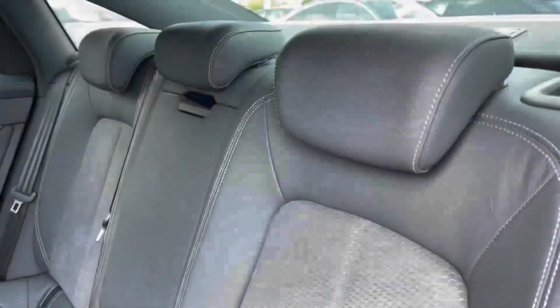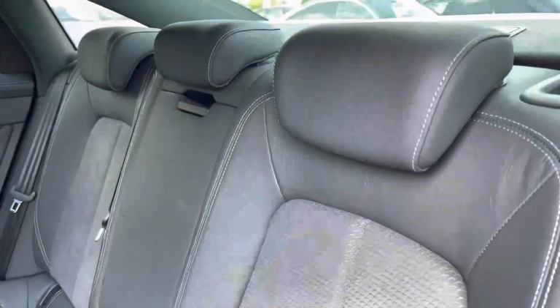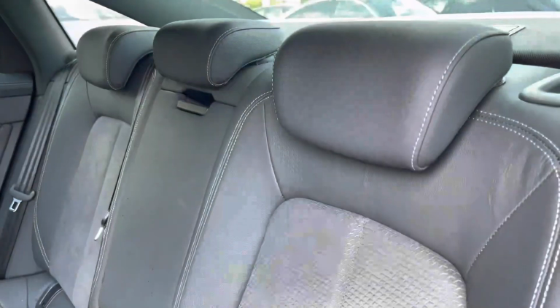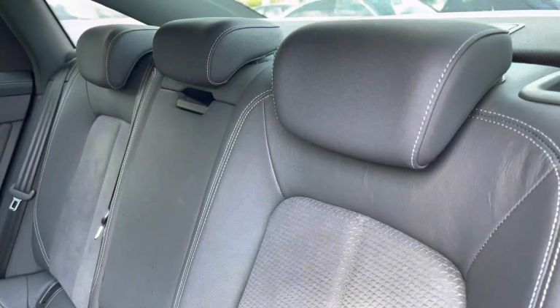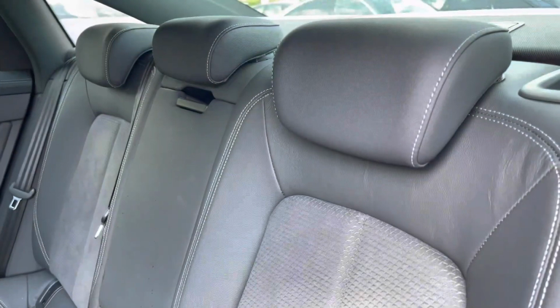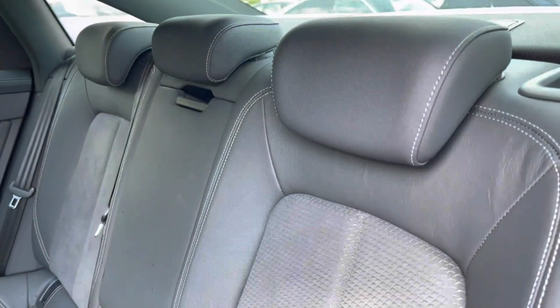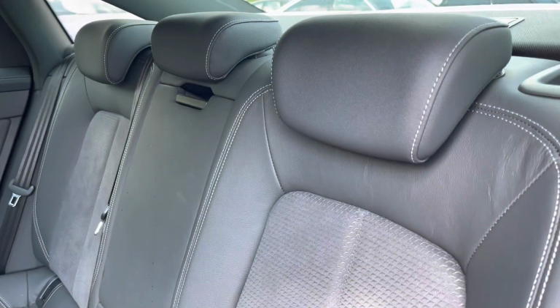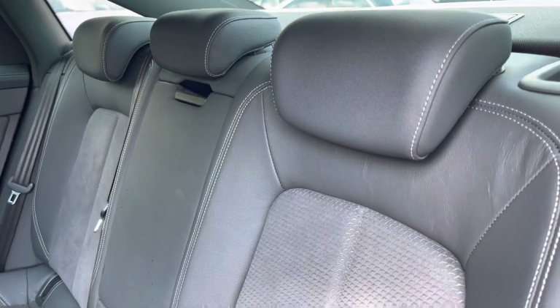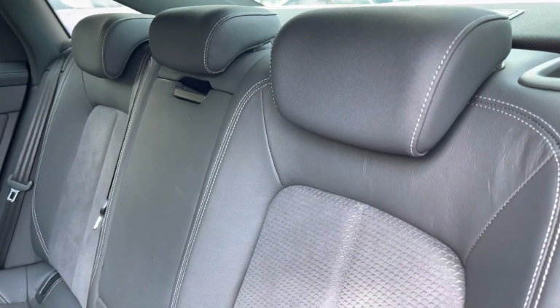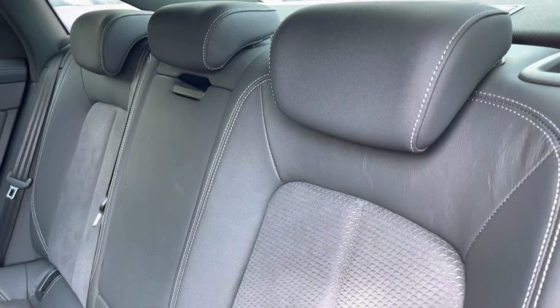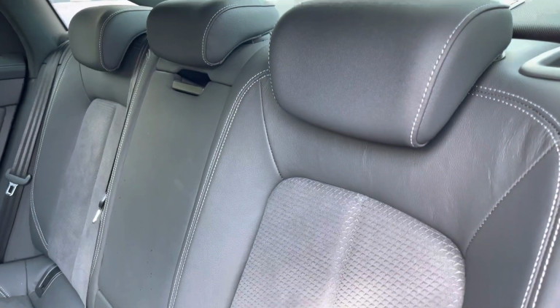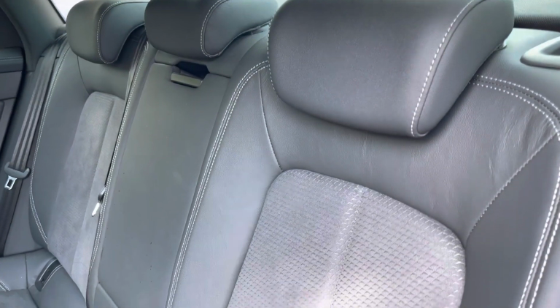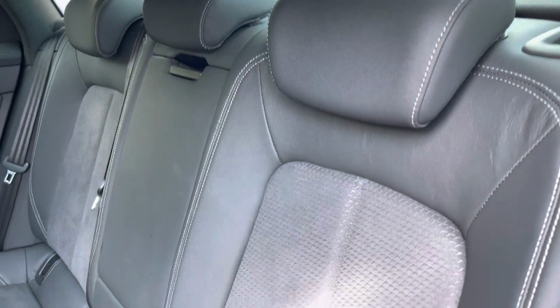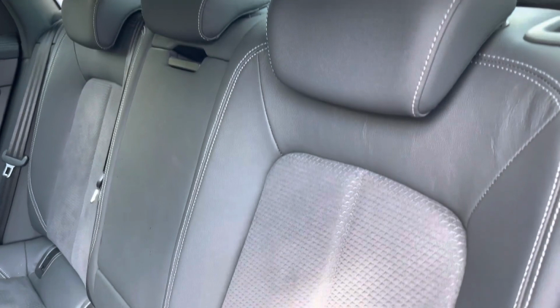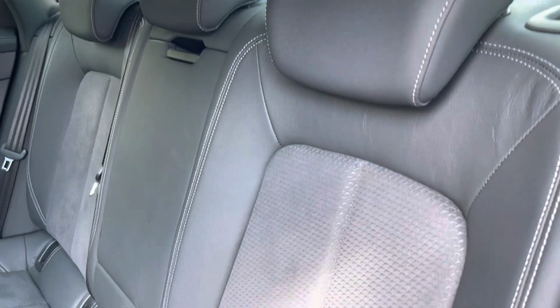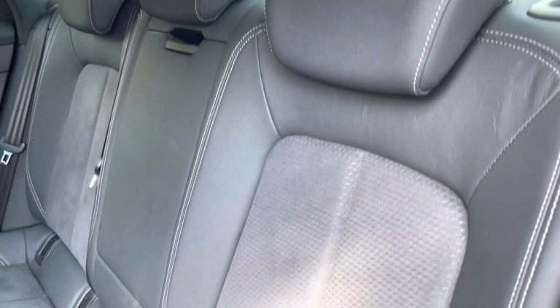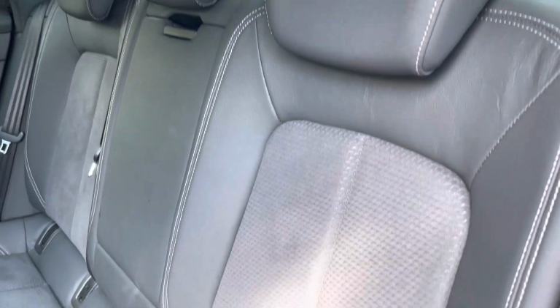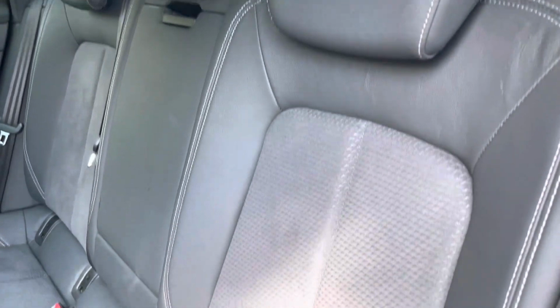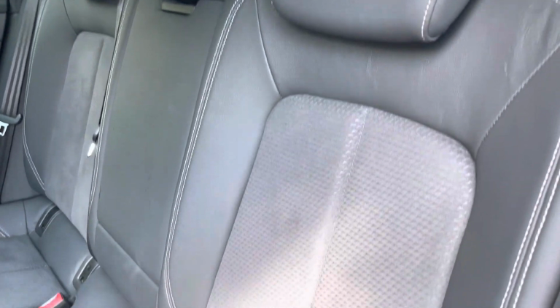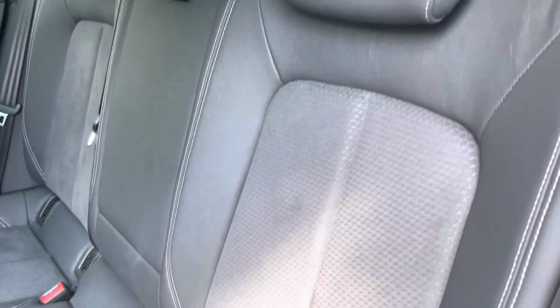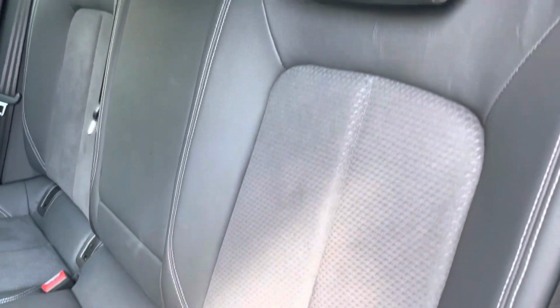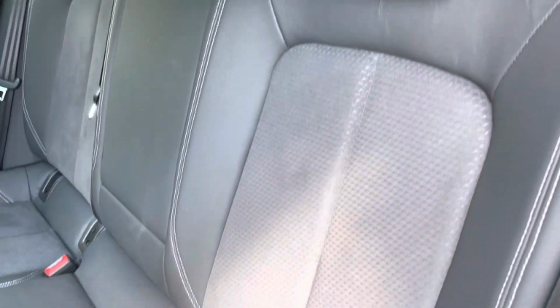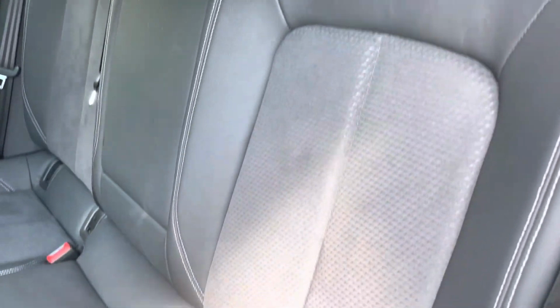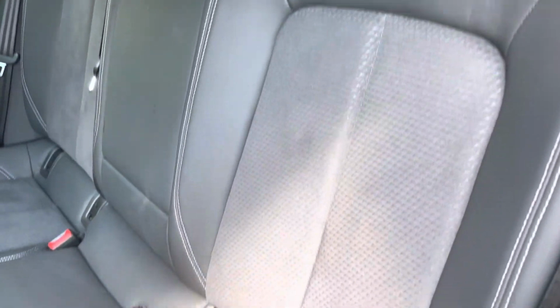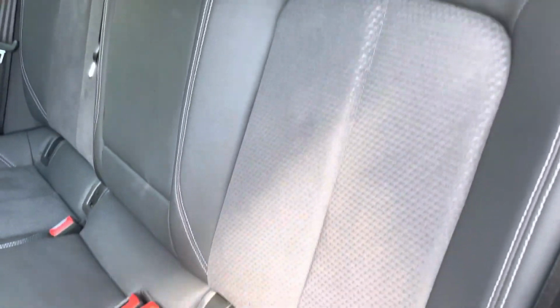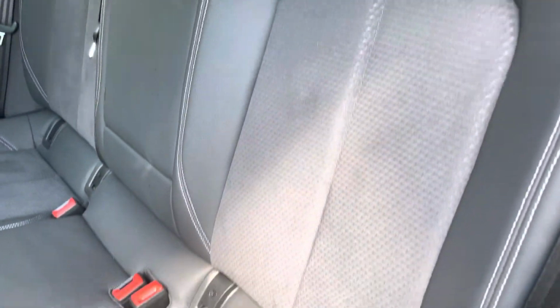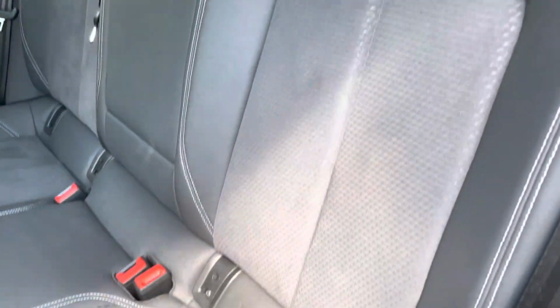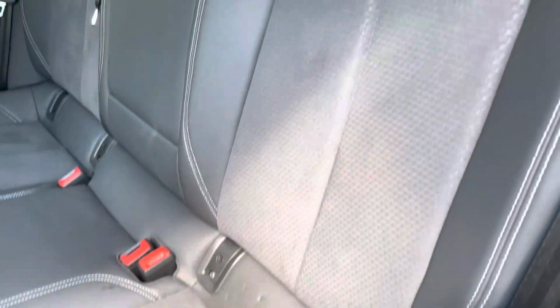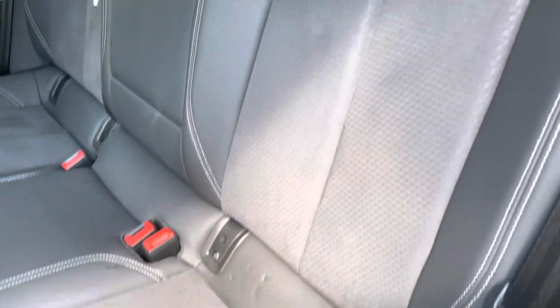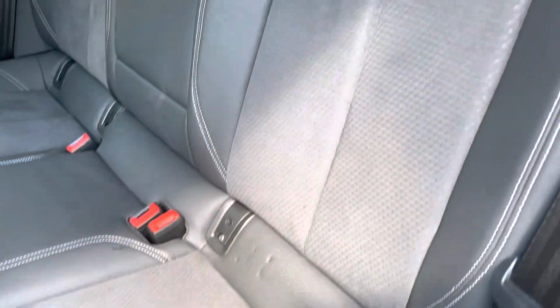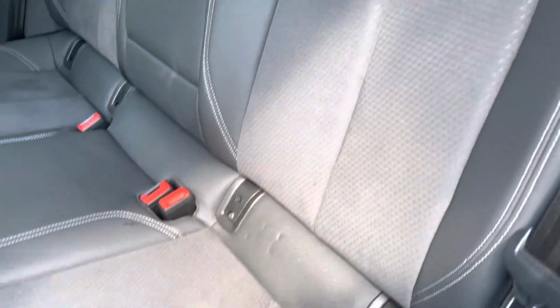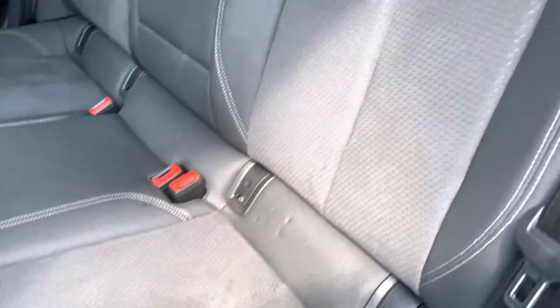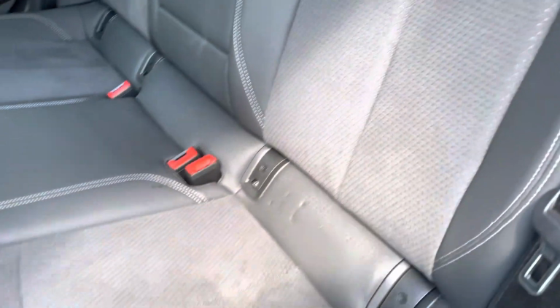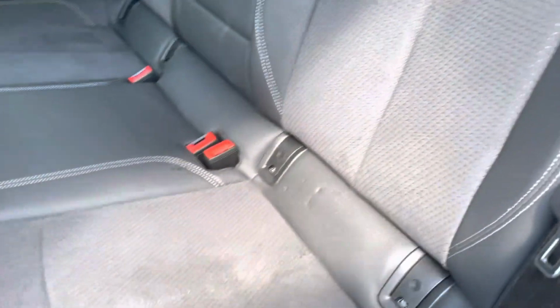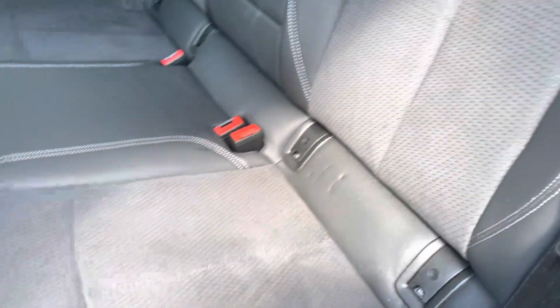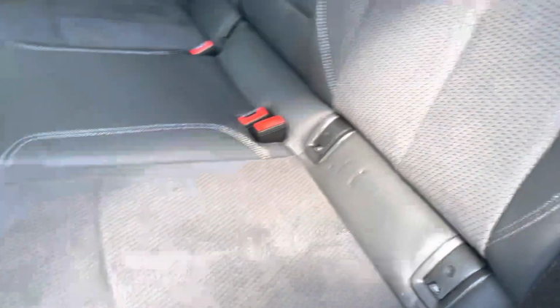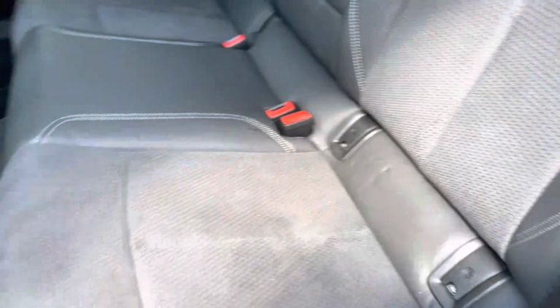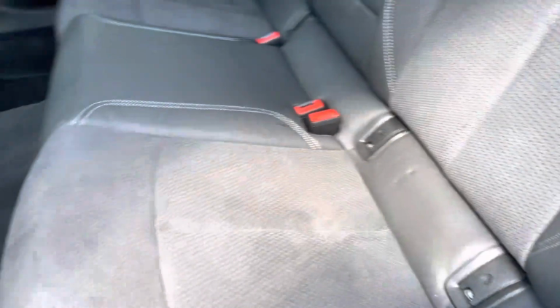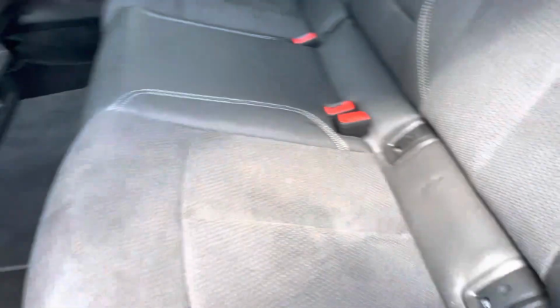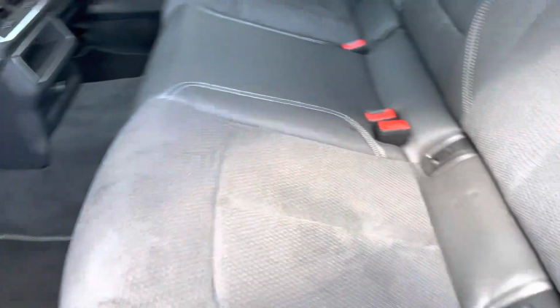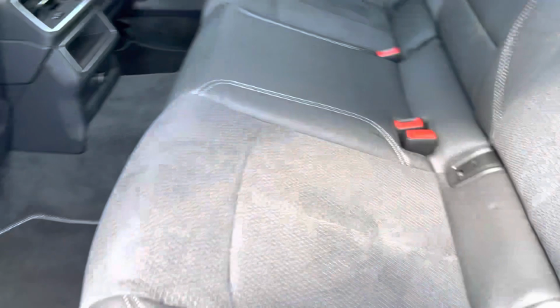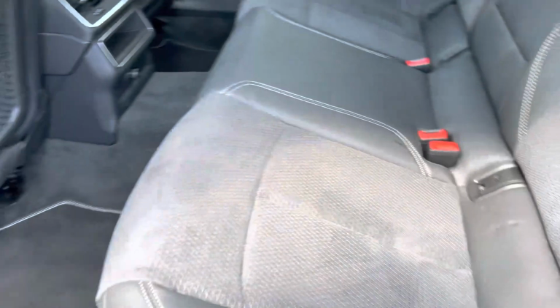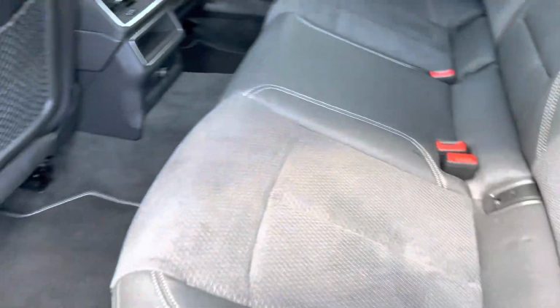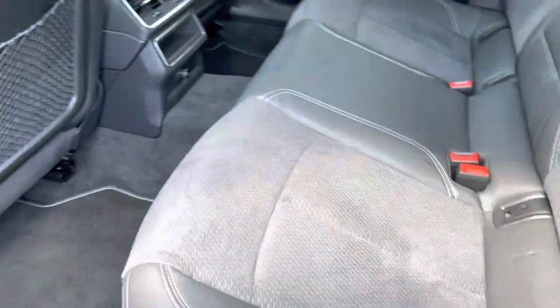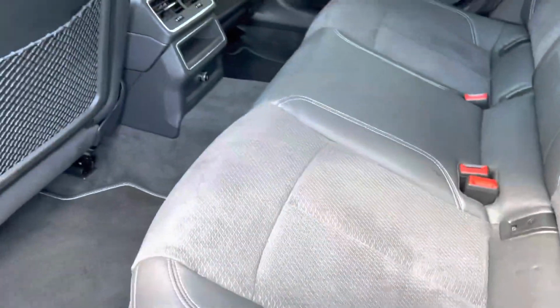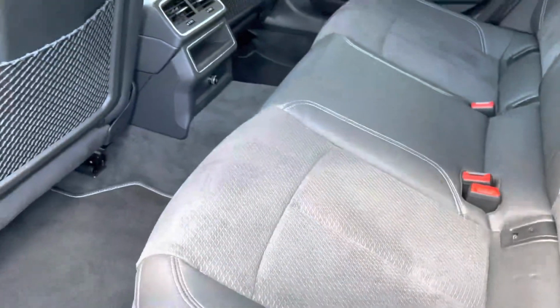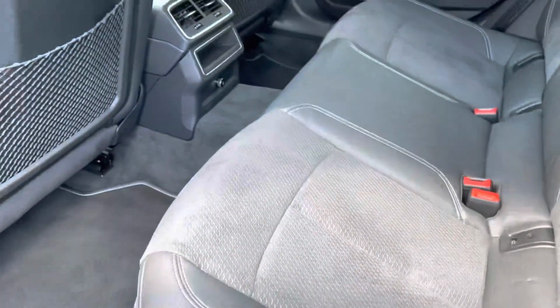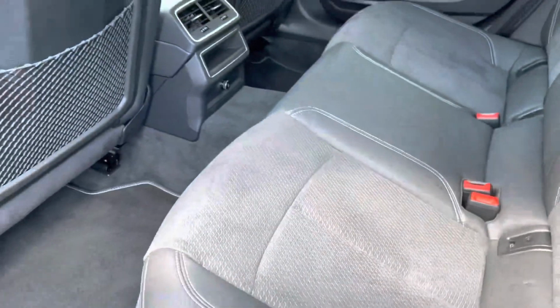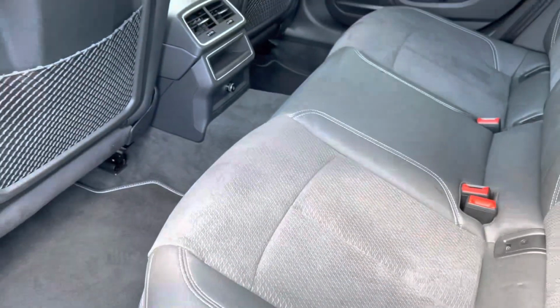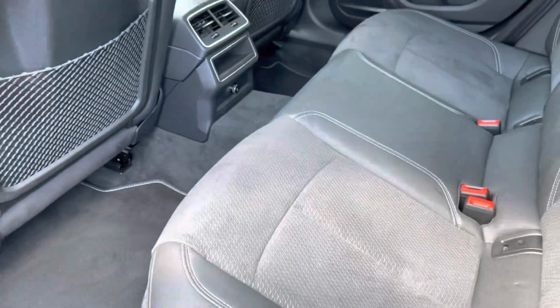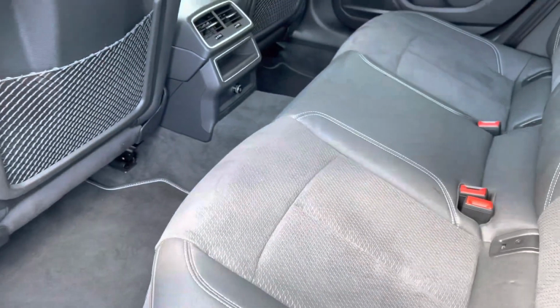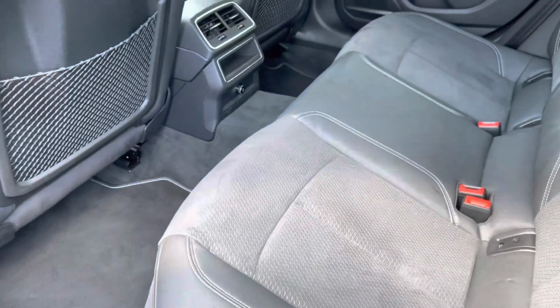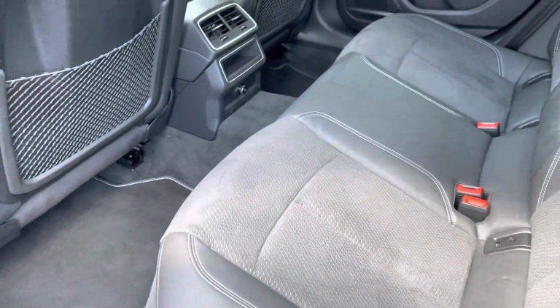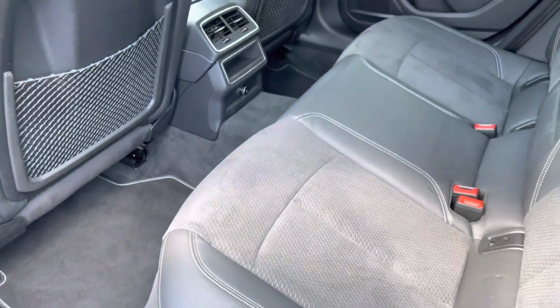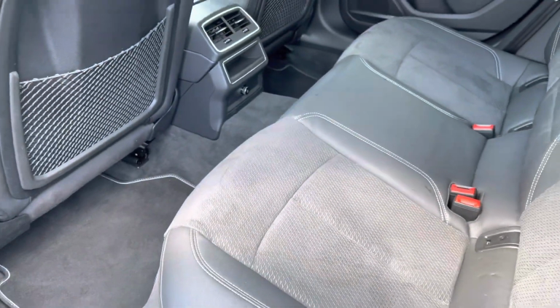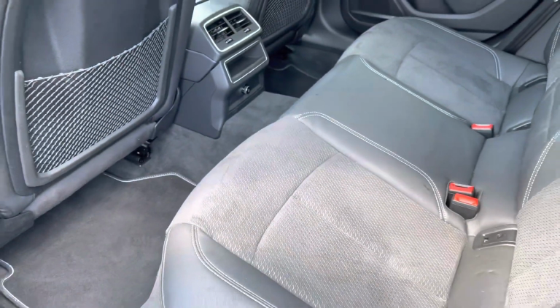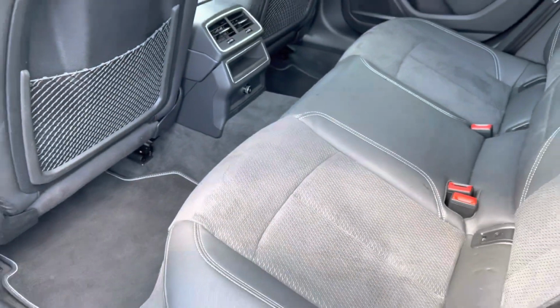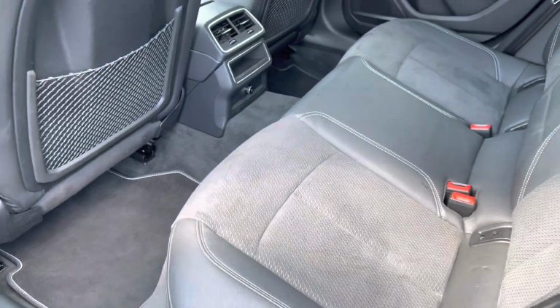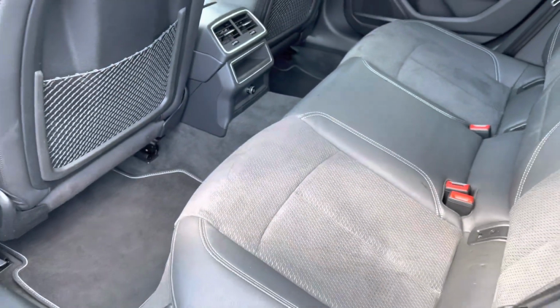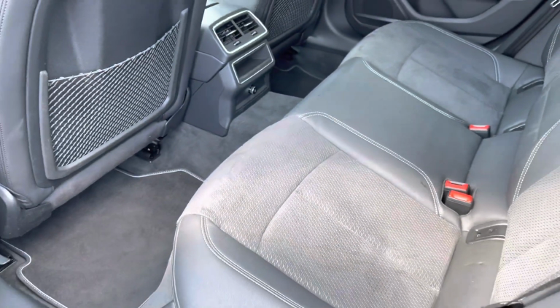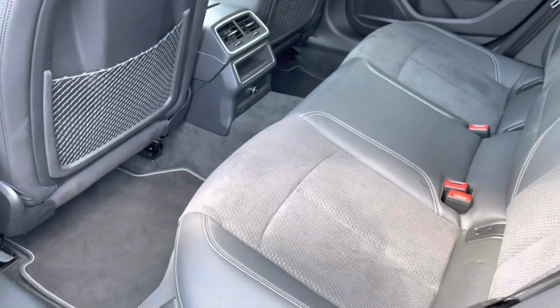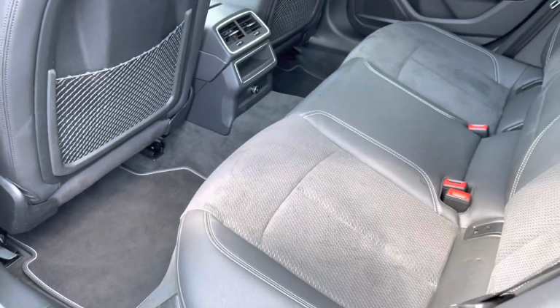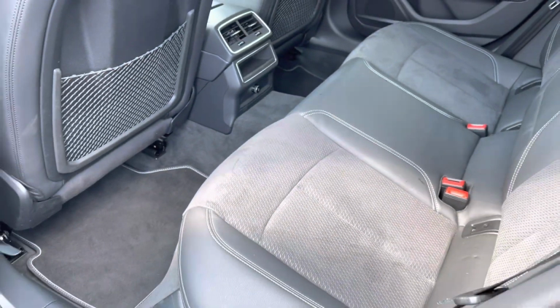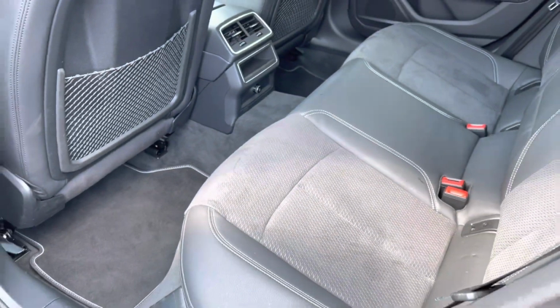Rear passengers are welcomed by the inviting leather Alcantara seats with the added benefit of ISOFIX anchor points and ample legroom for children and adults alike.